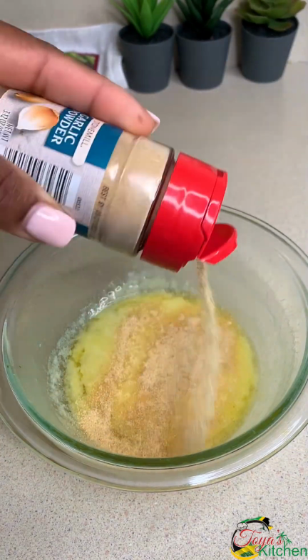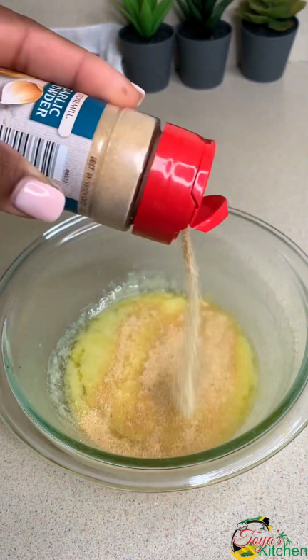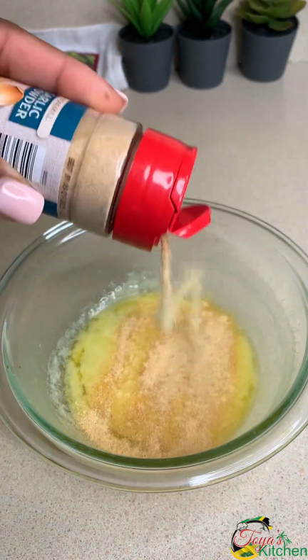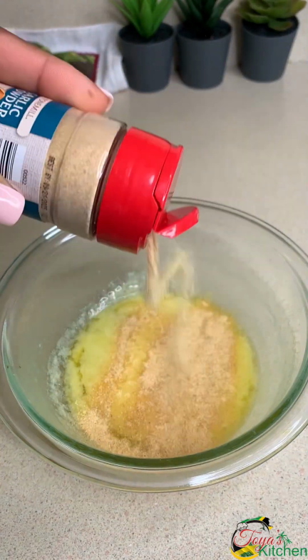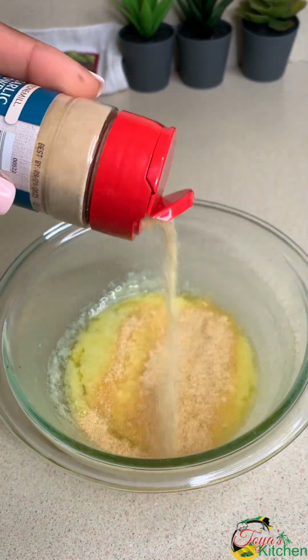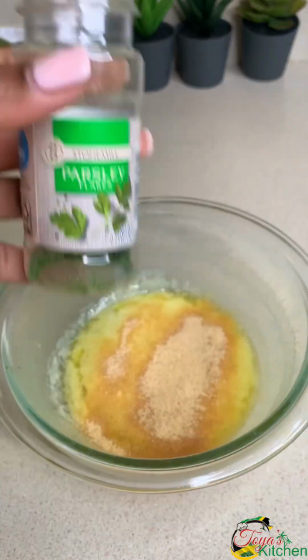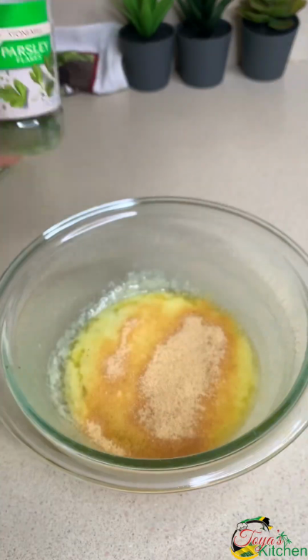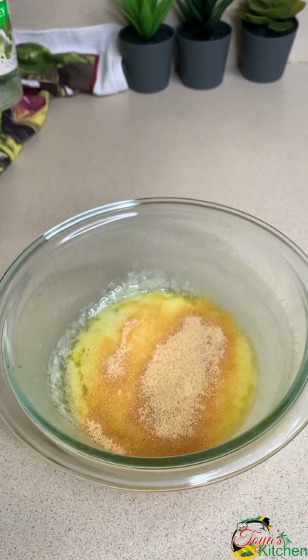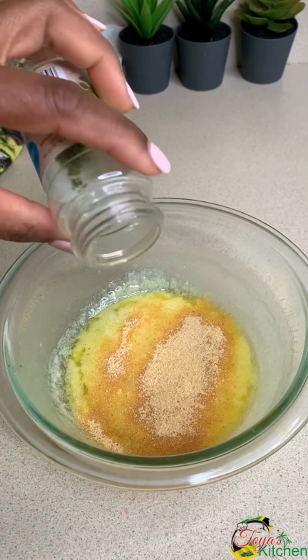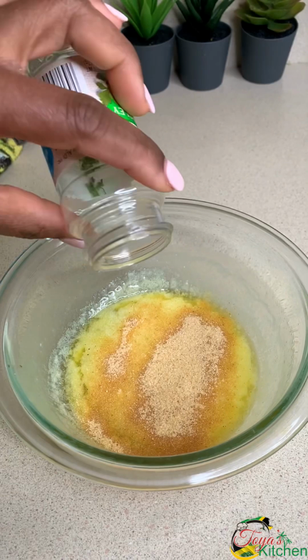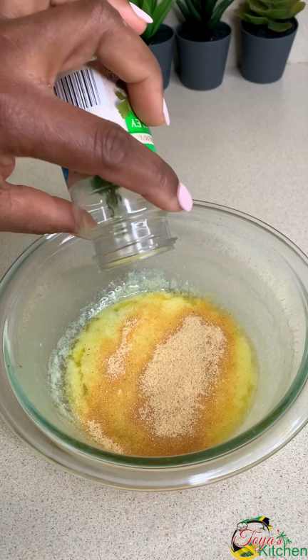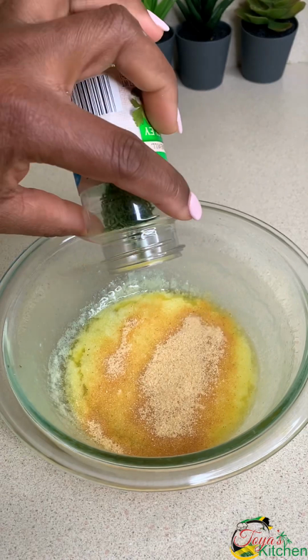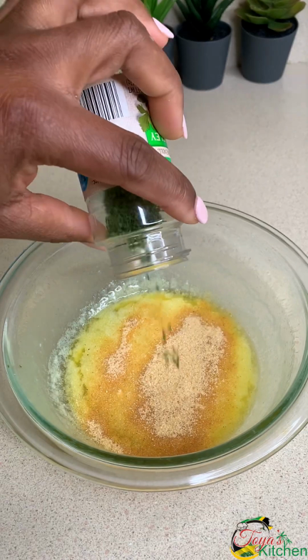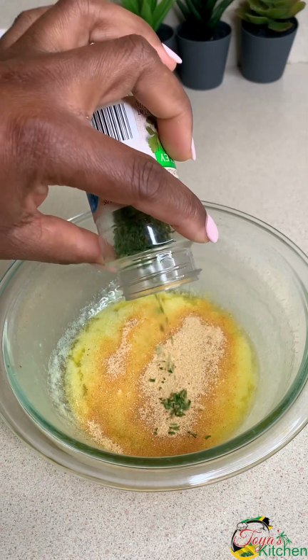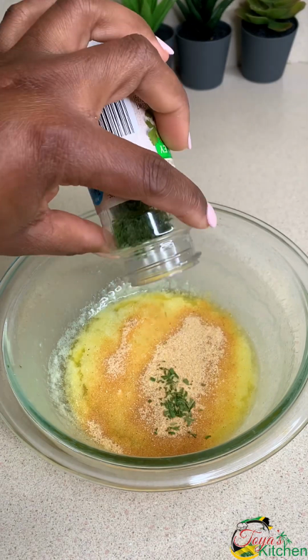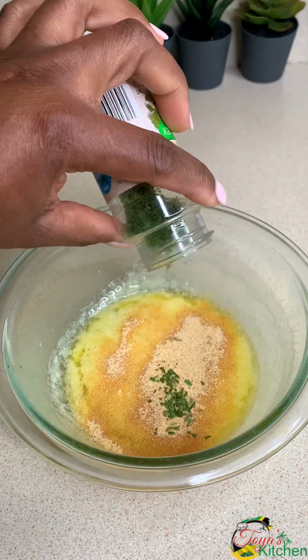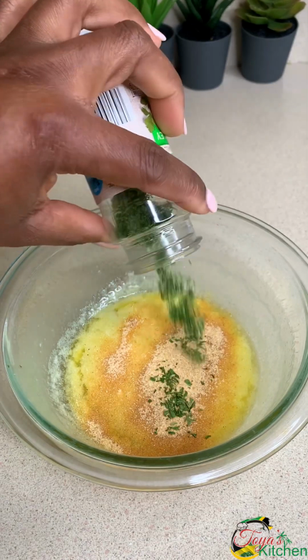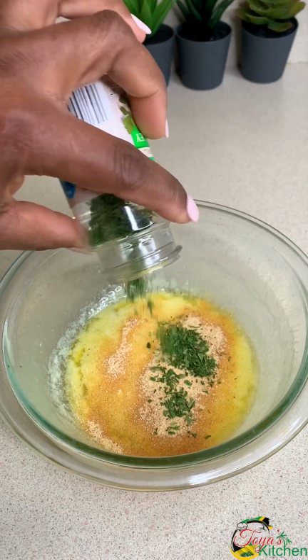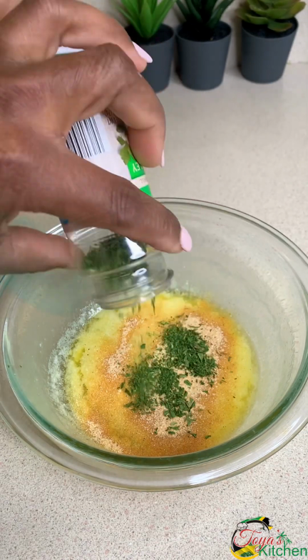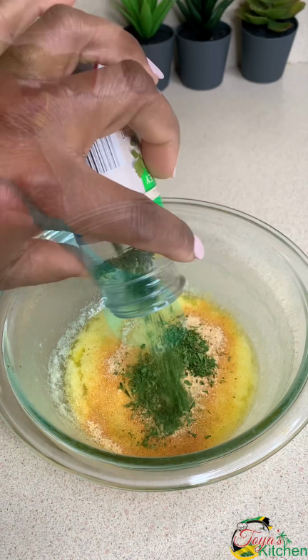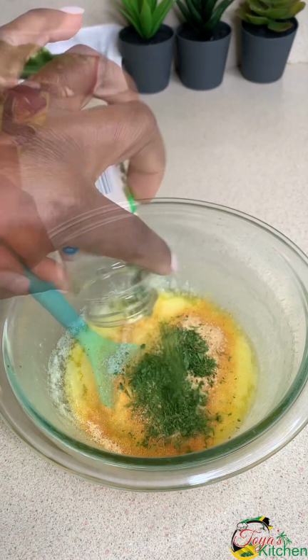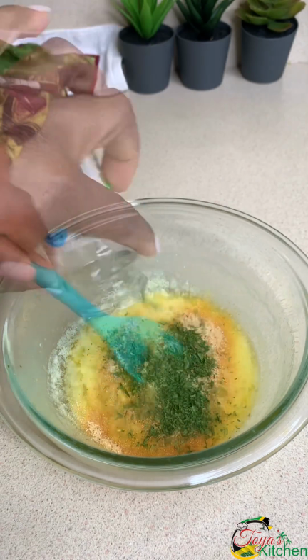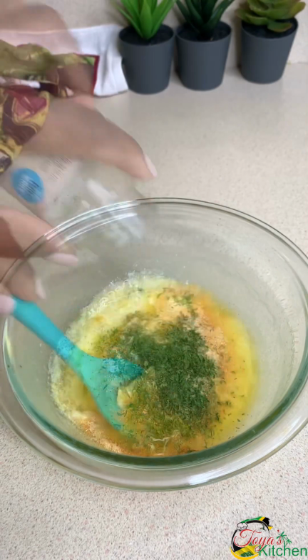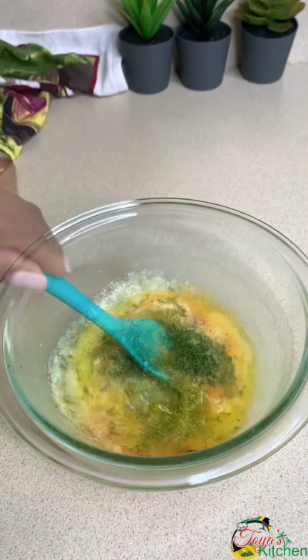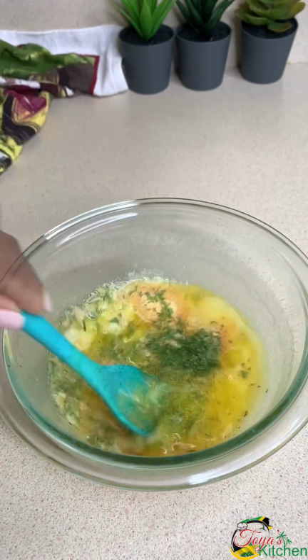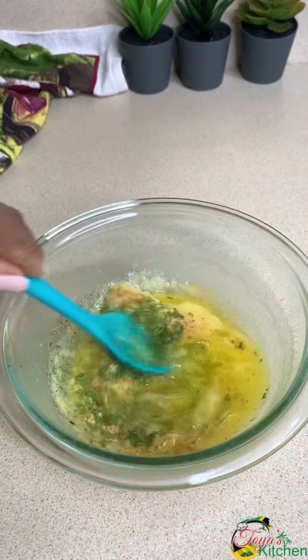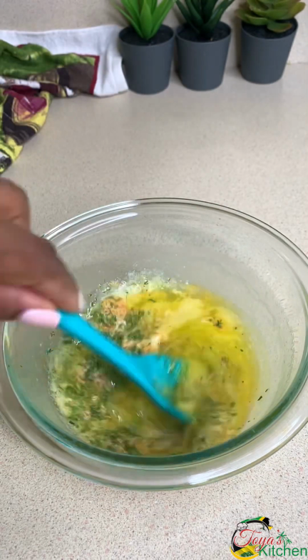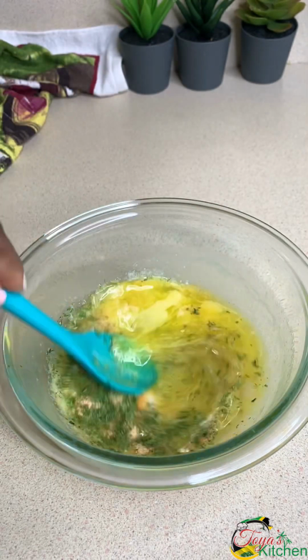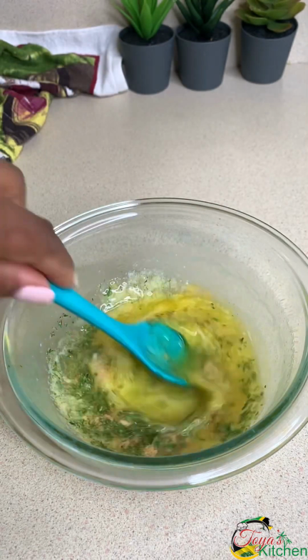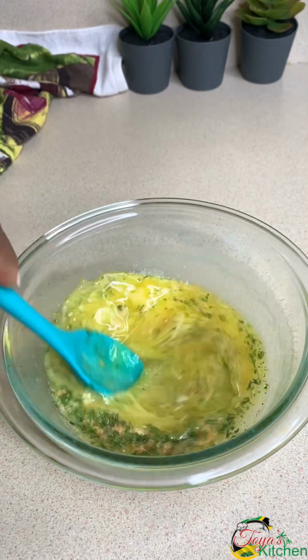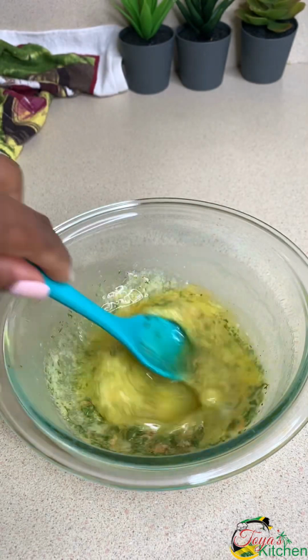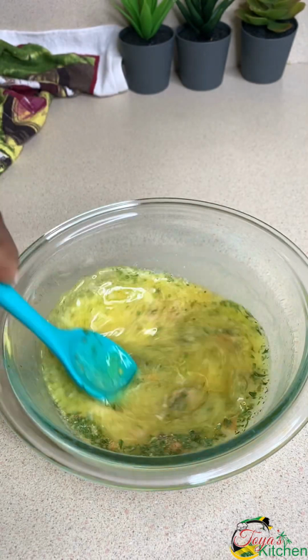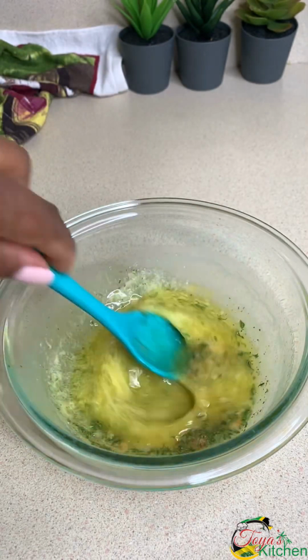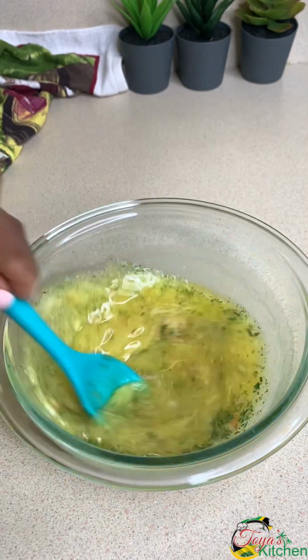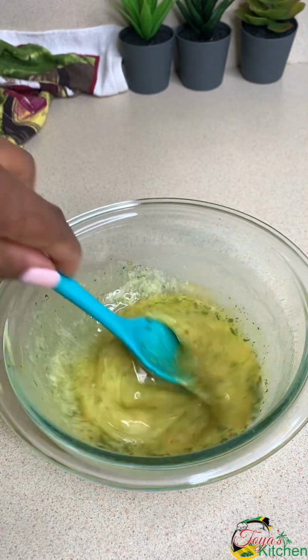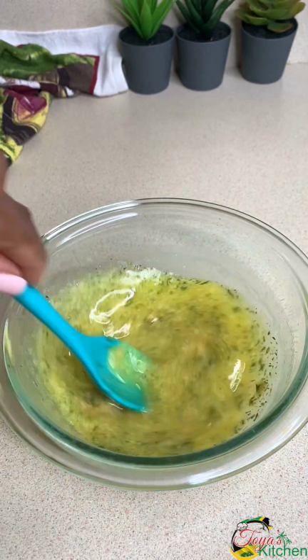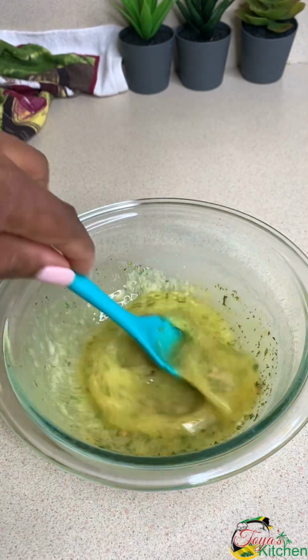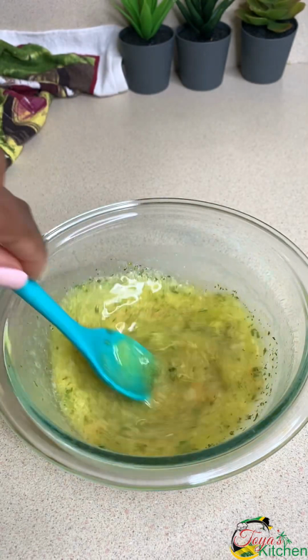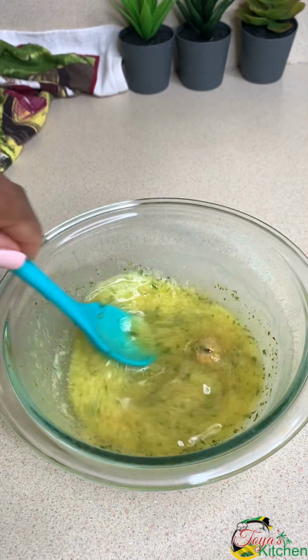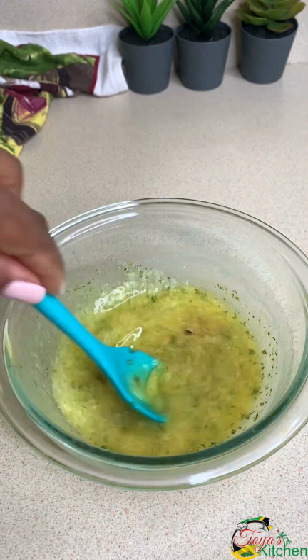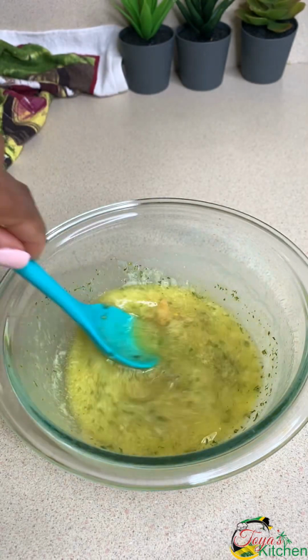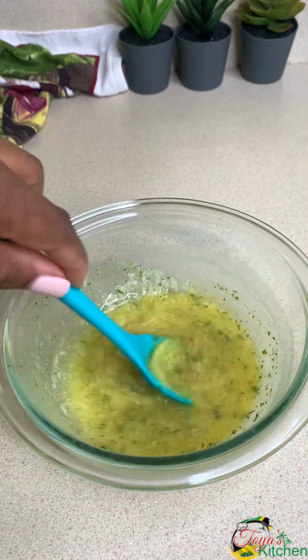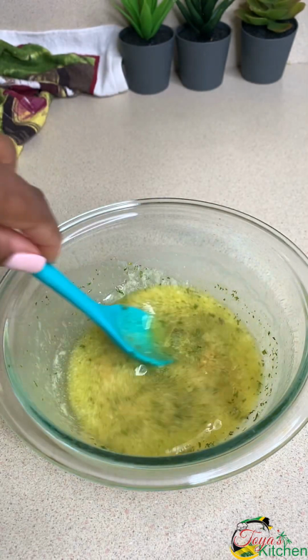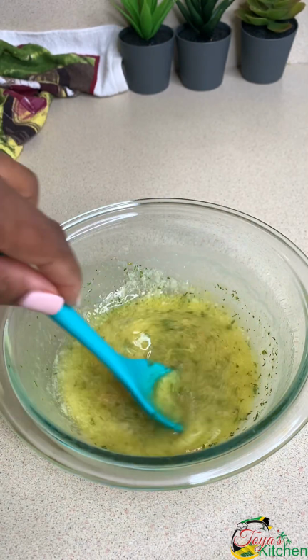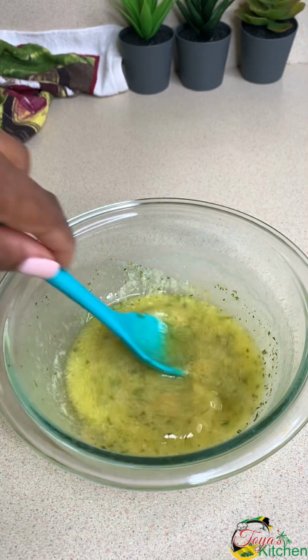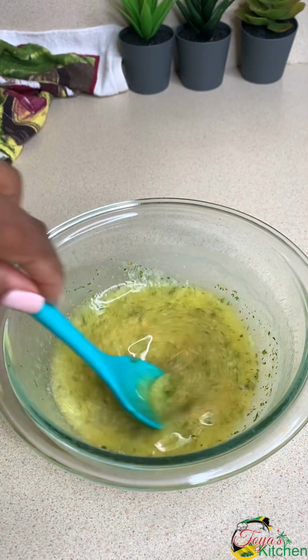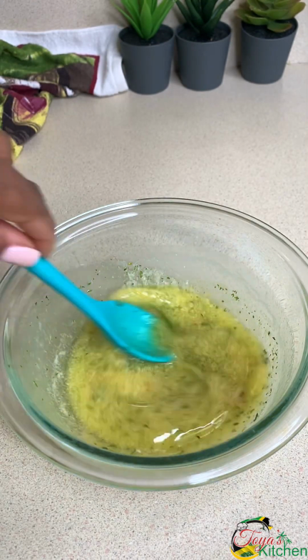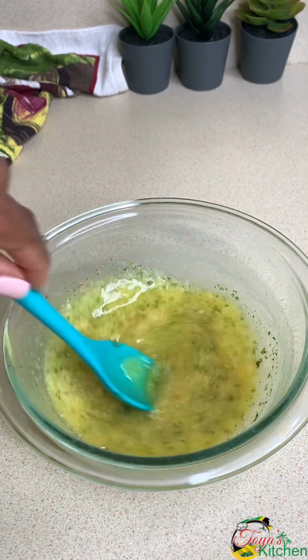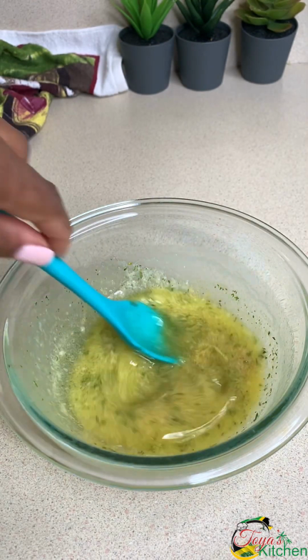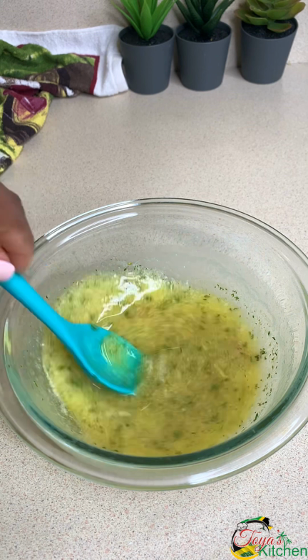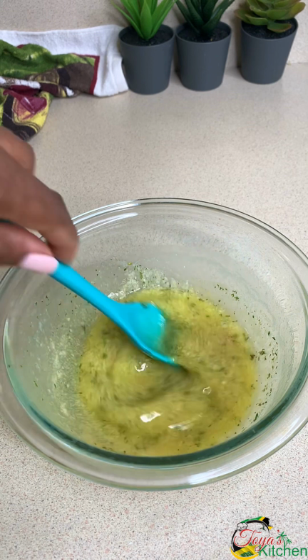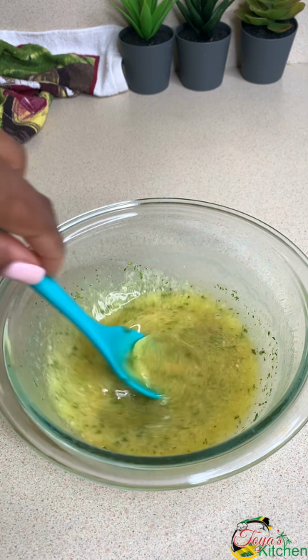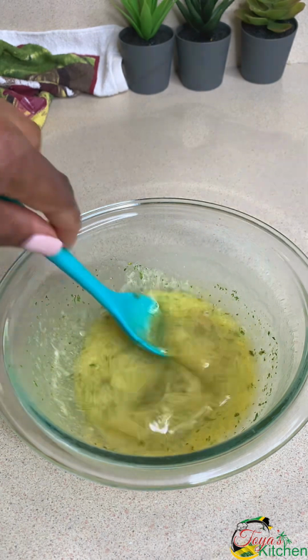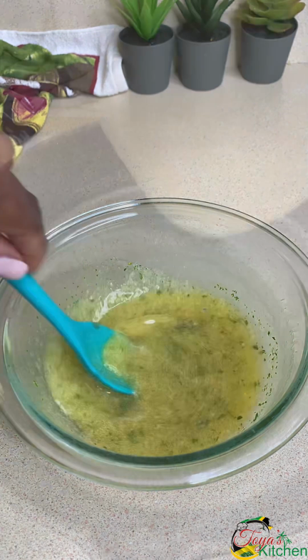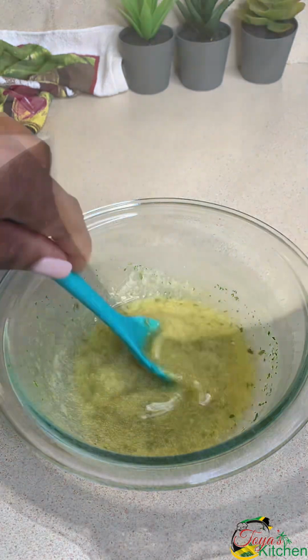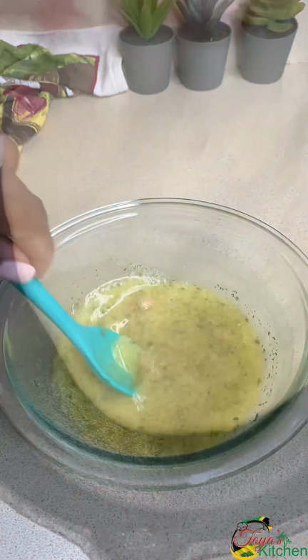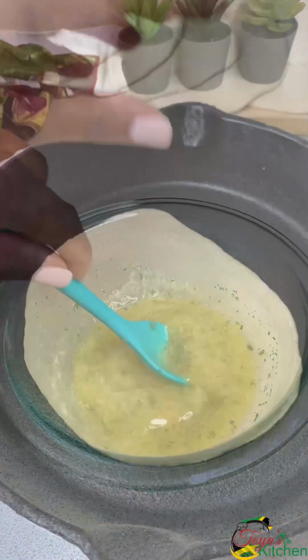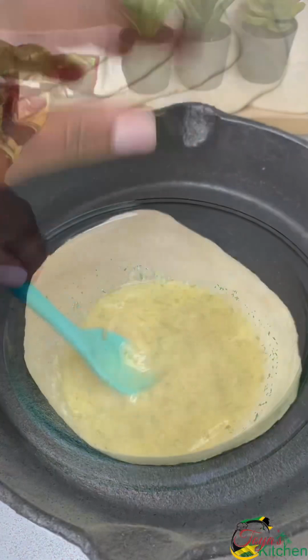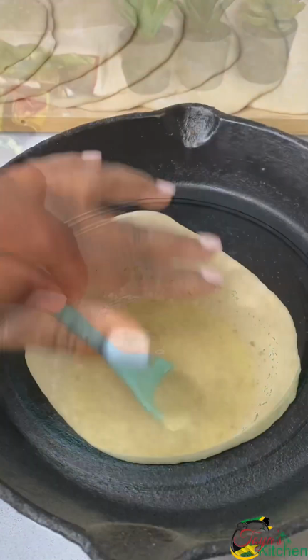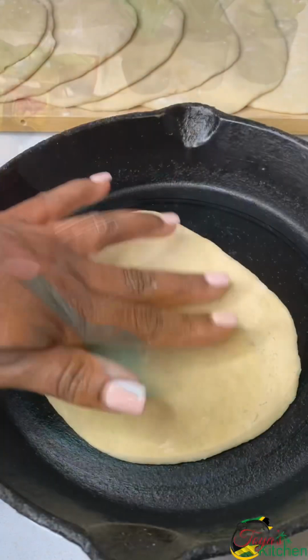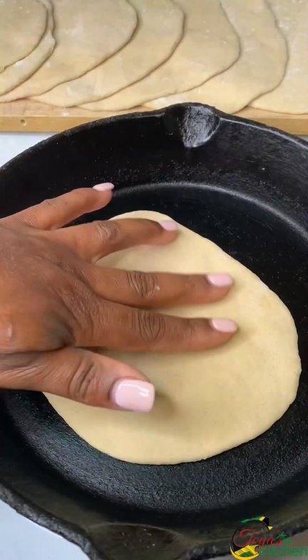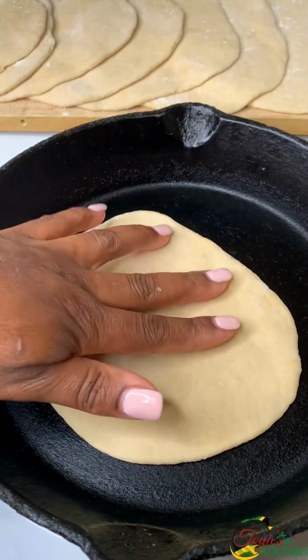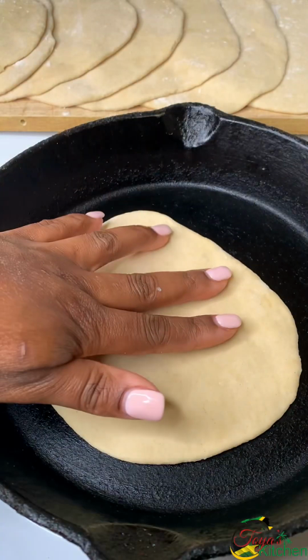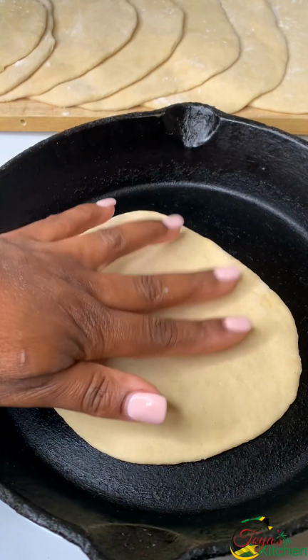So let's make that garlic butter sauce. I melted about a stick of butter, went in with about 2 teaspoons of garlic powder and some parsley flakes, and that's it.